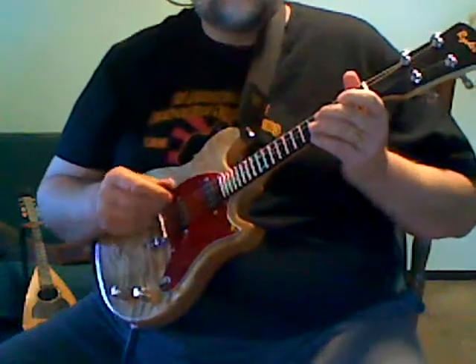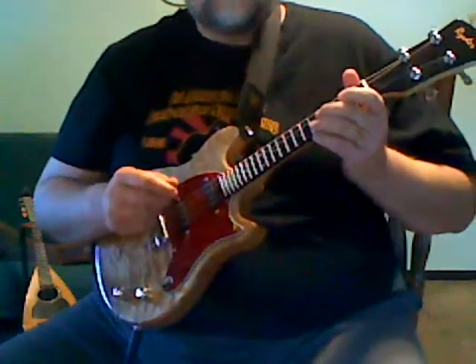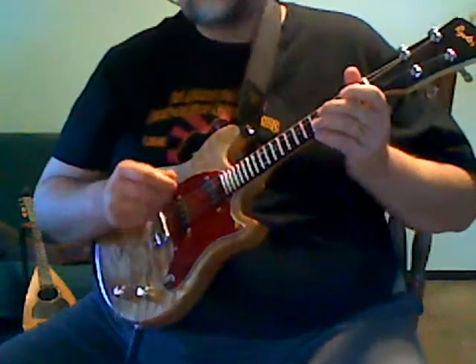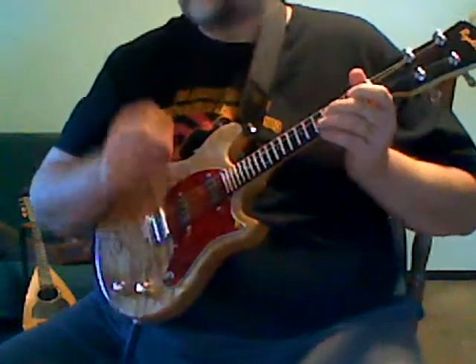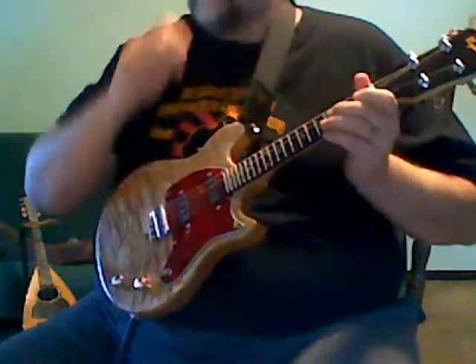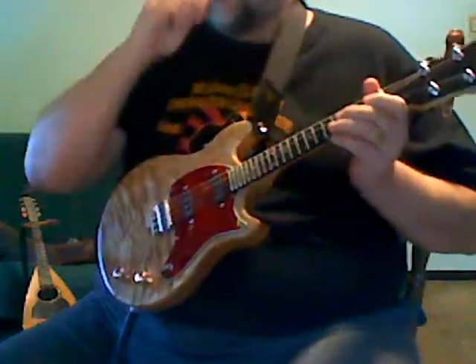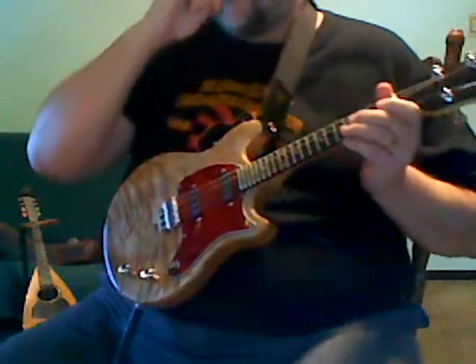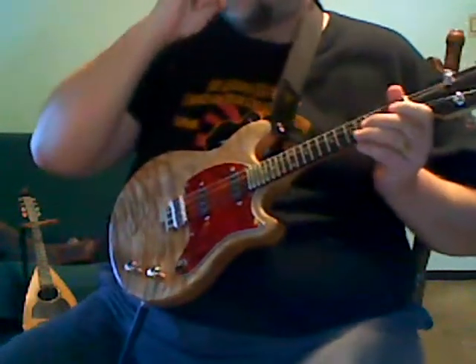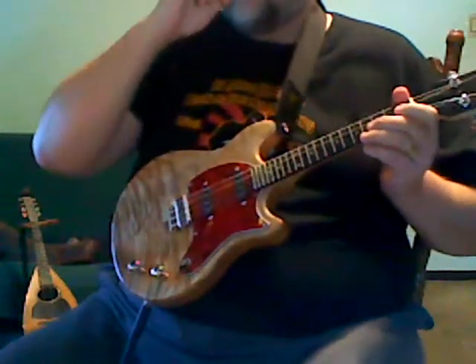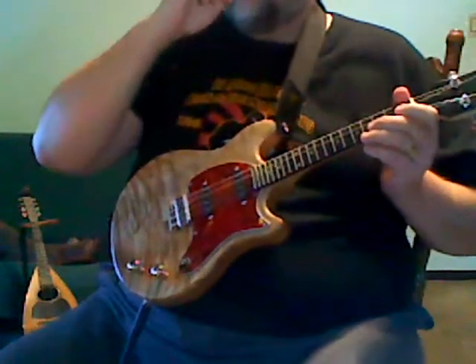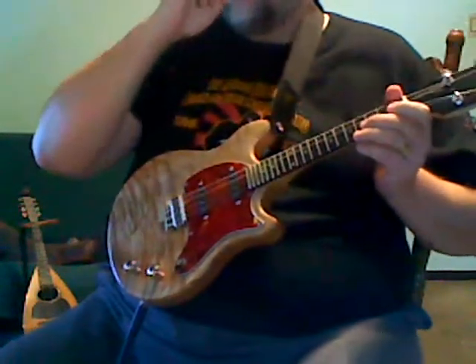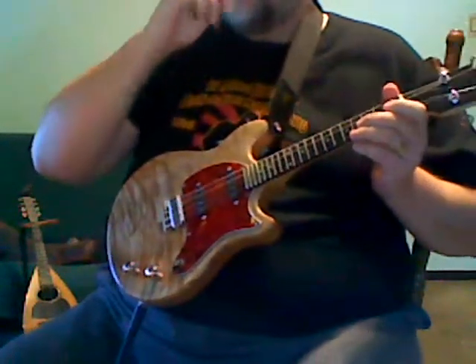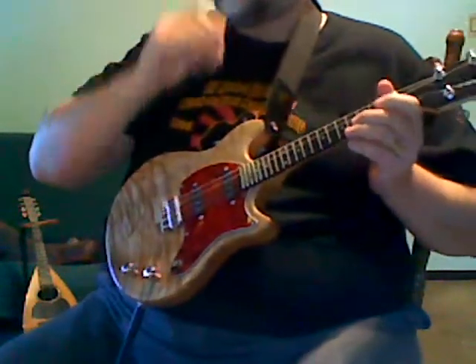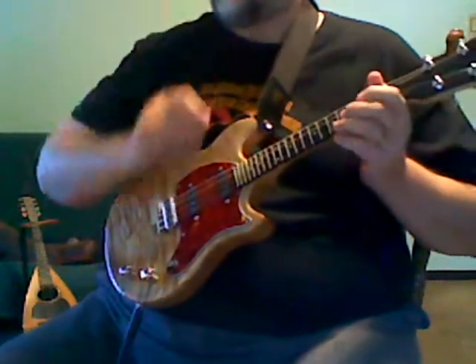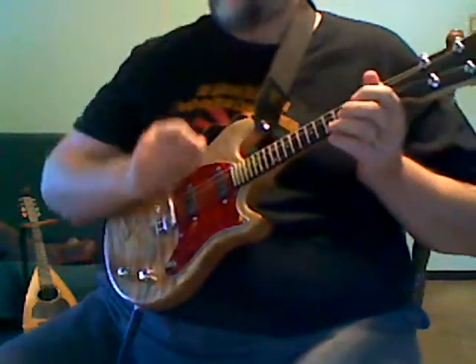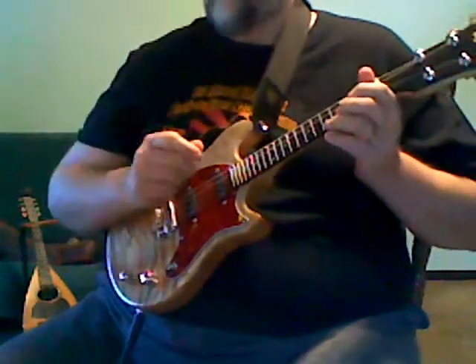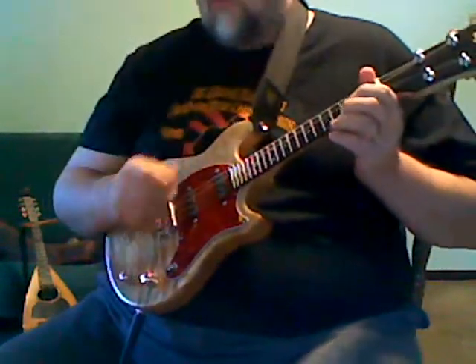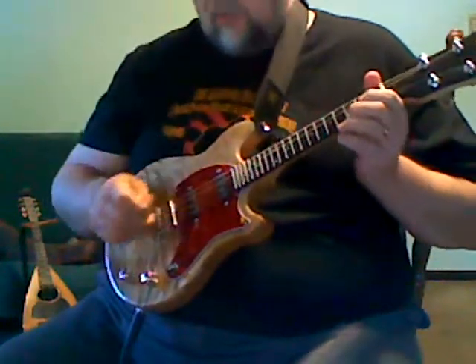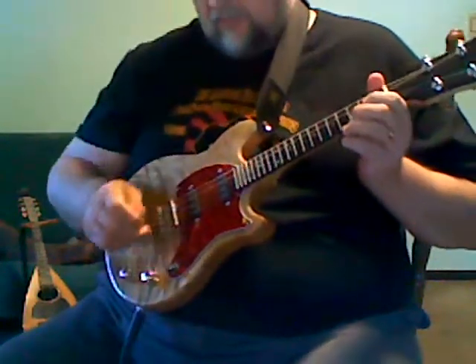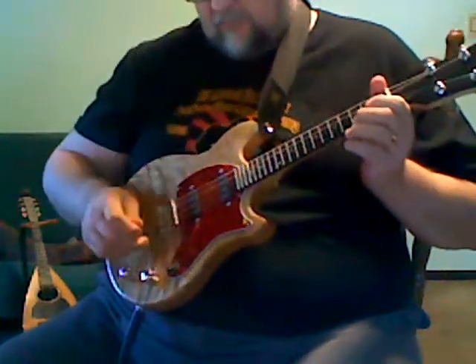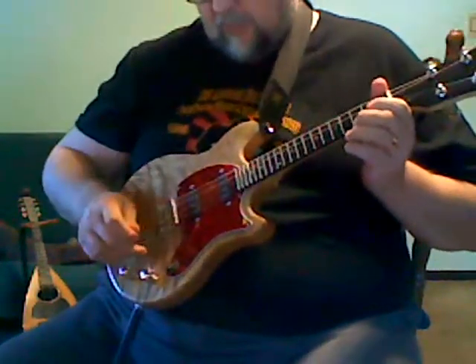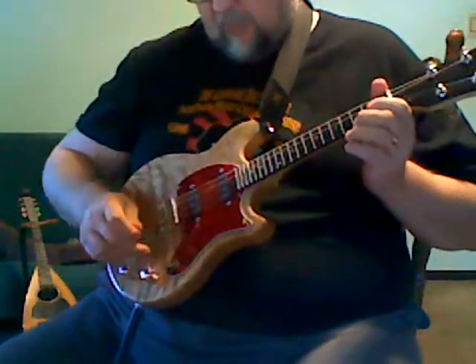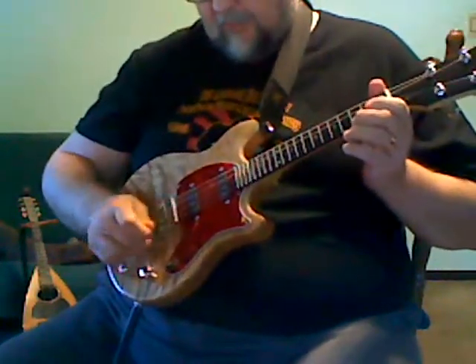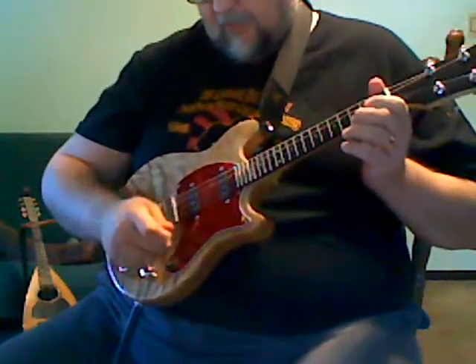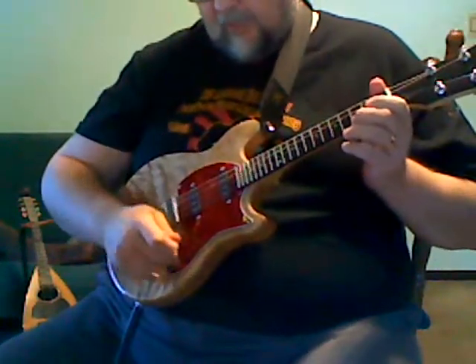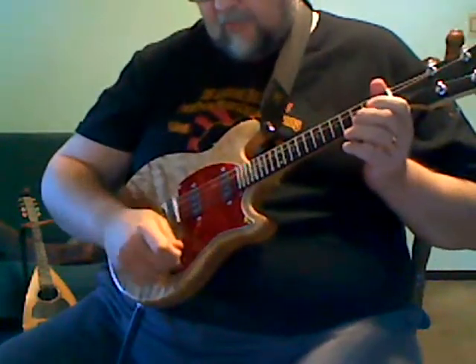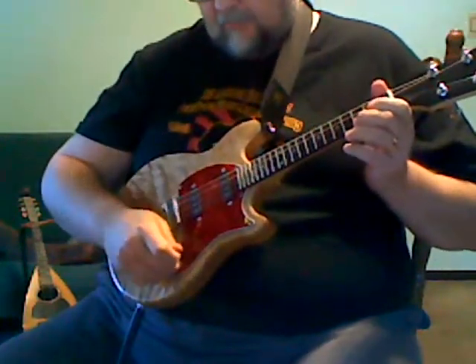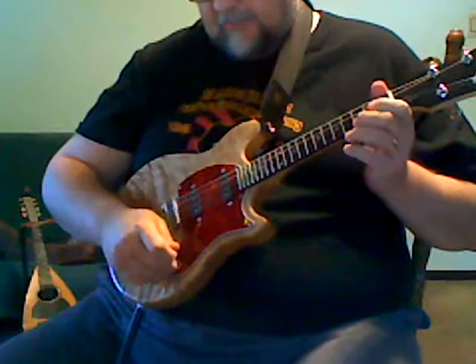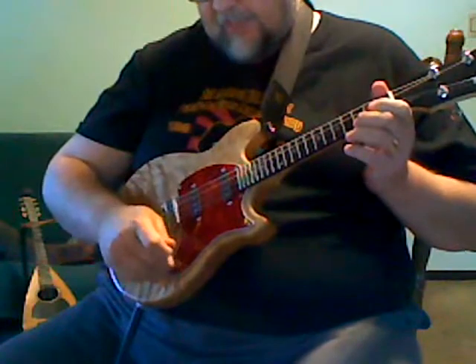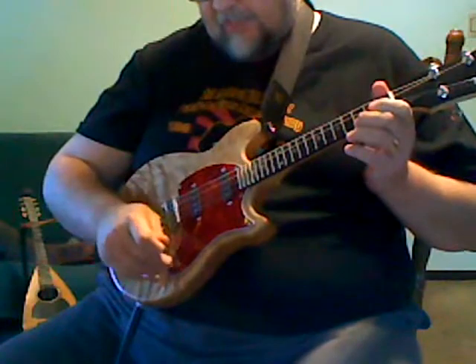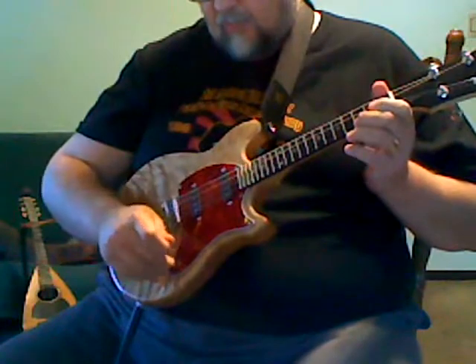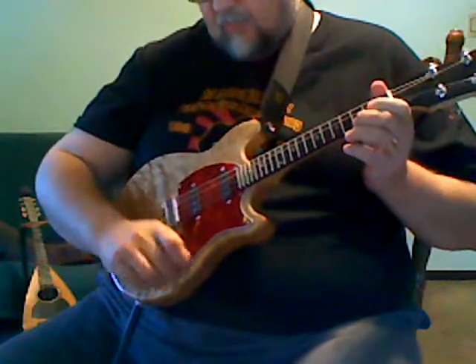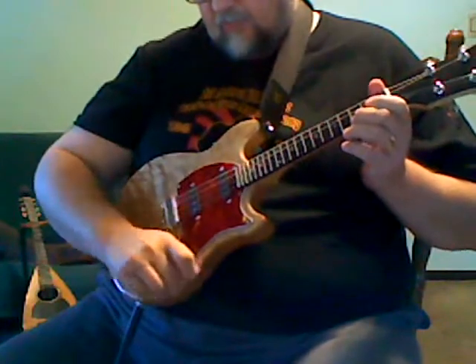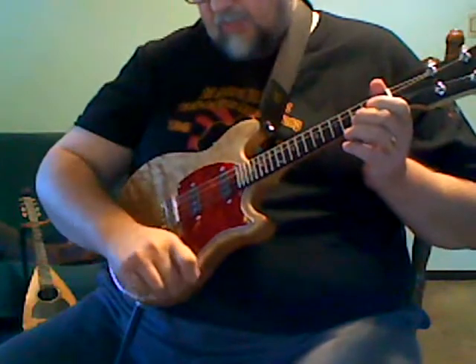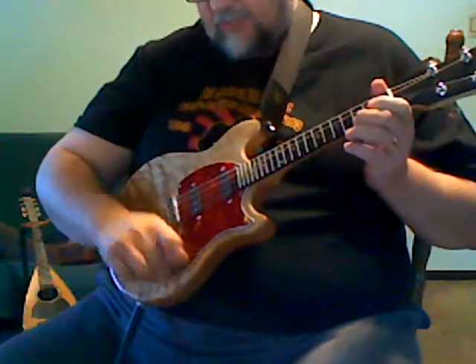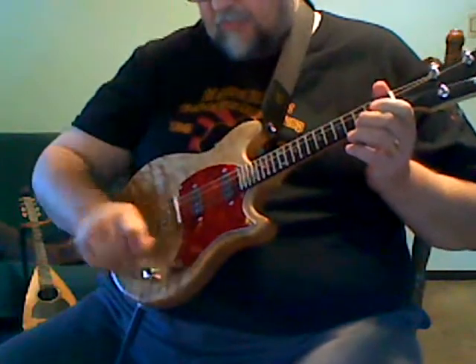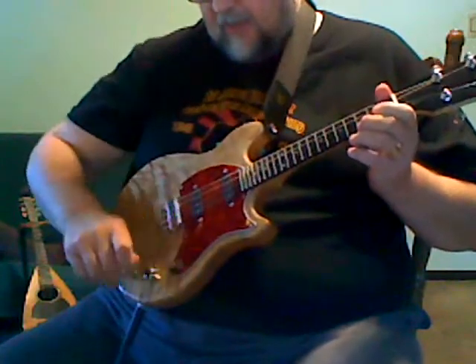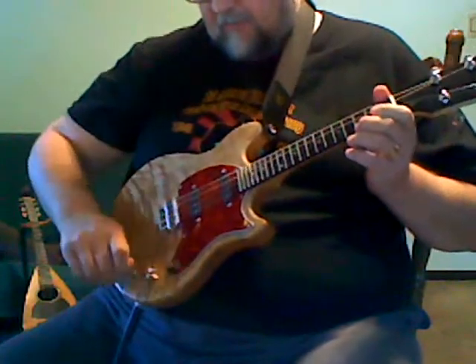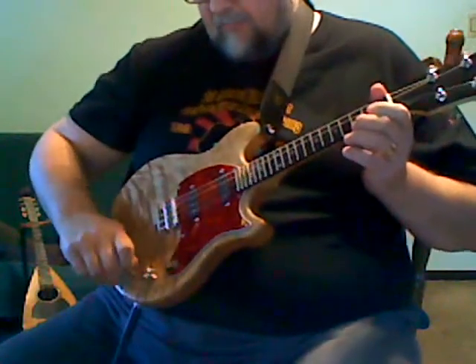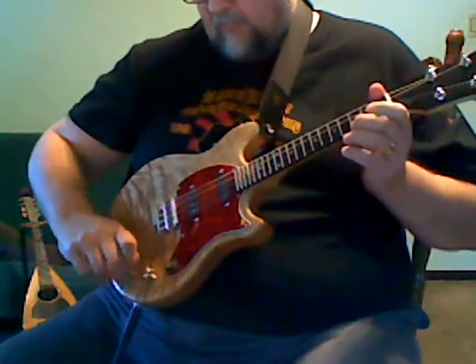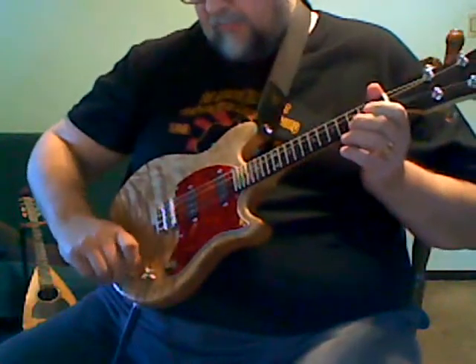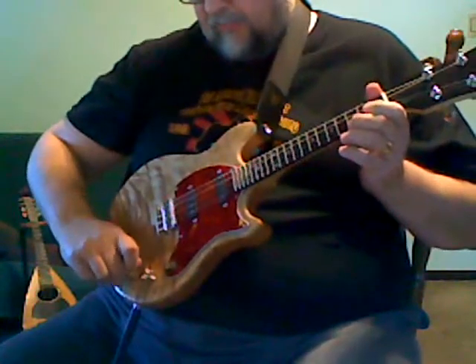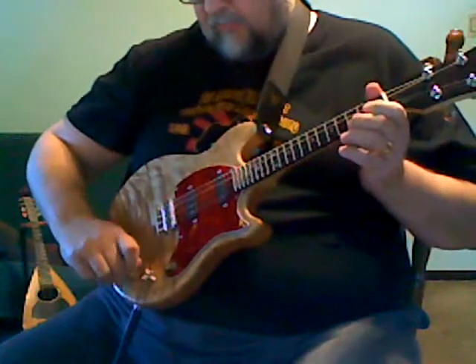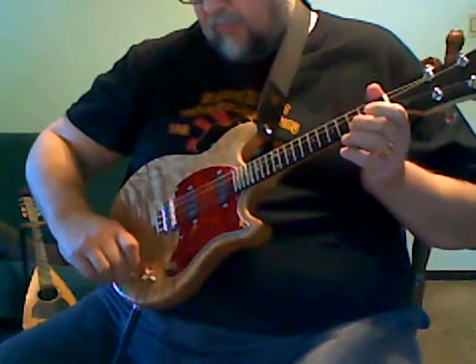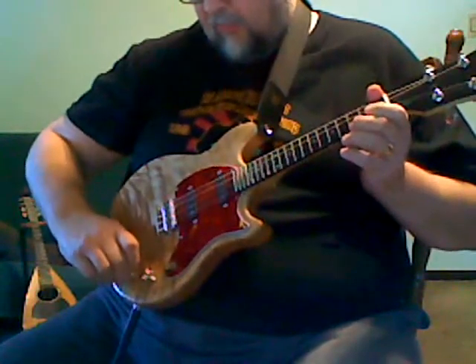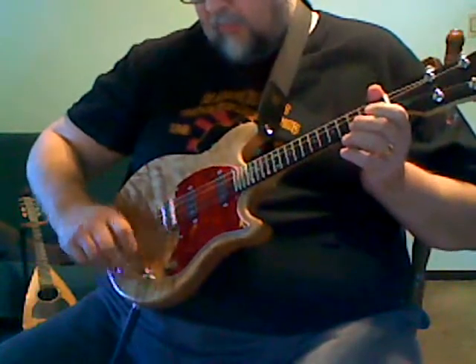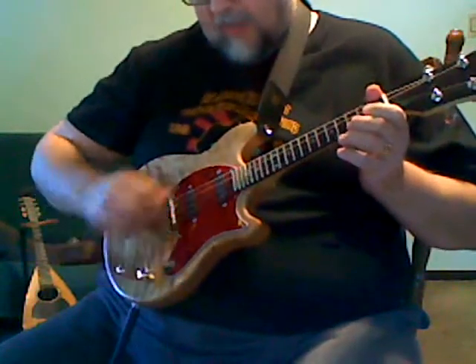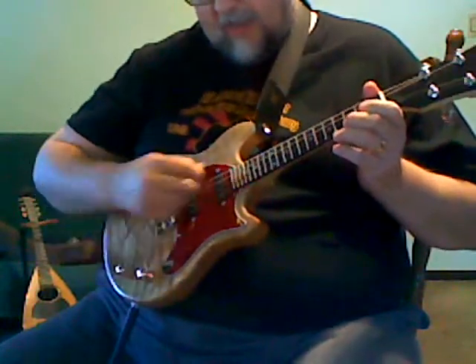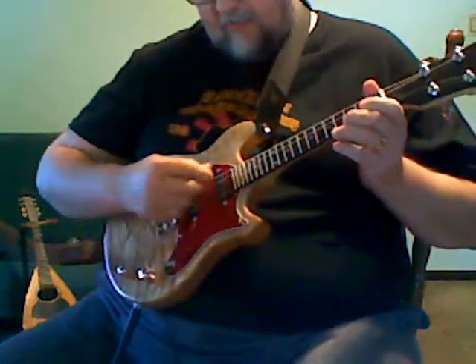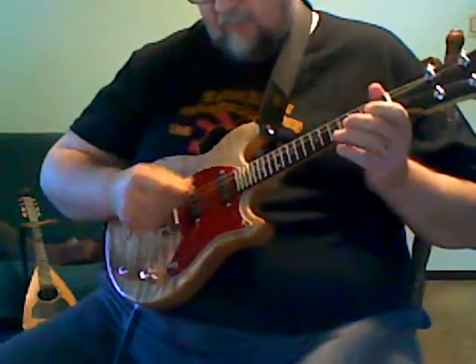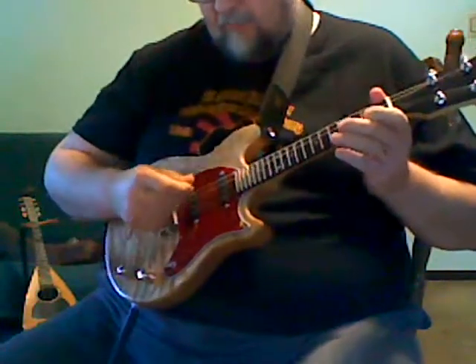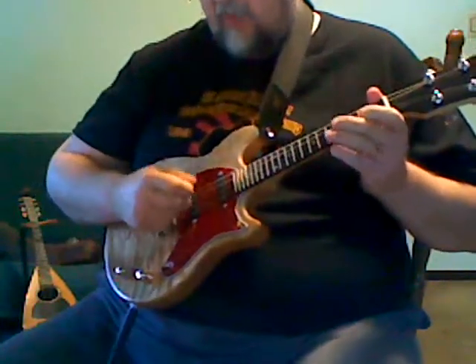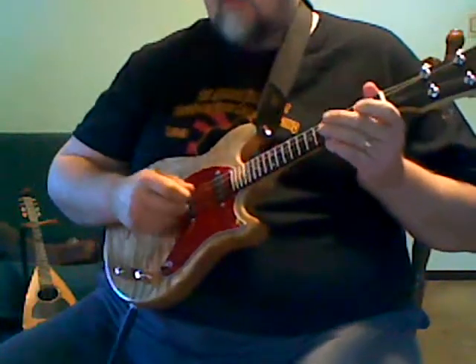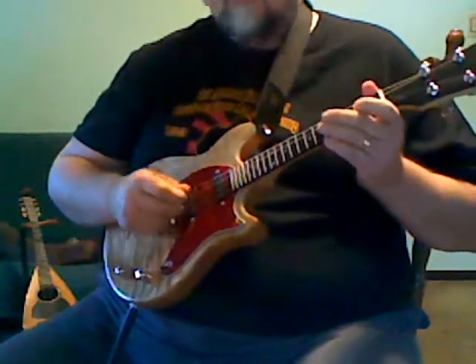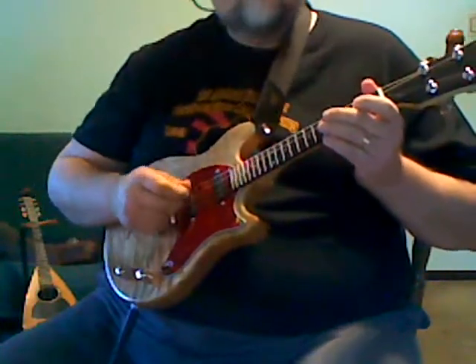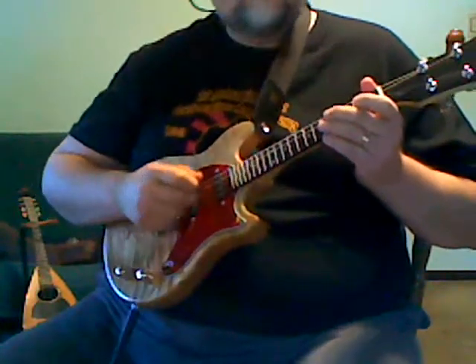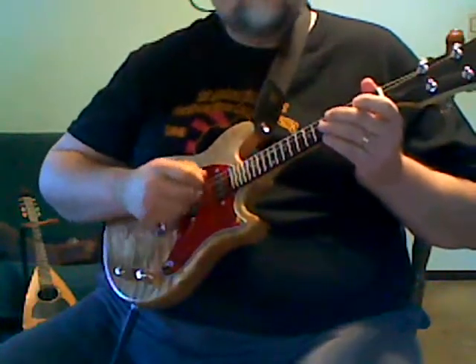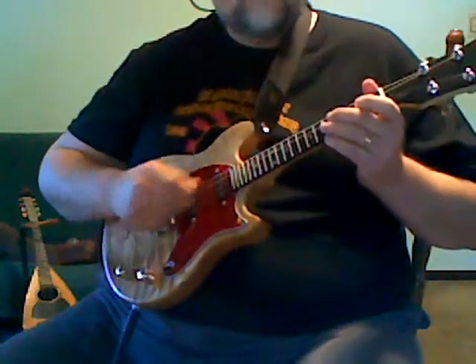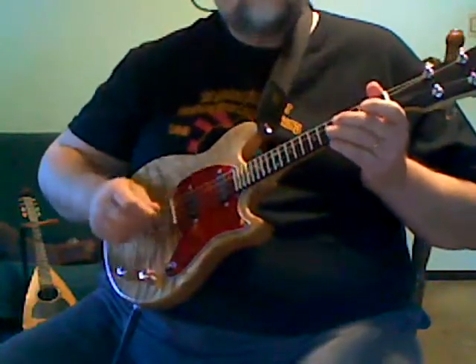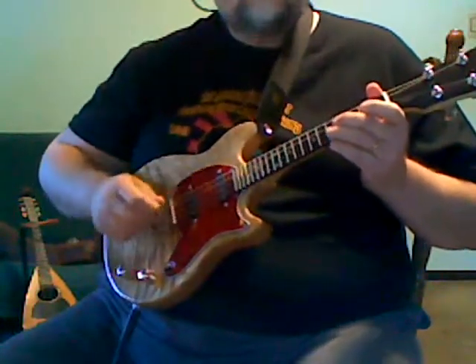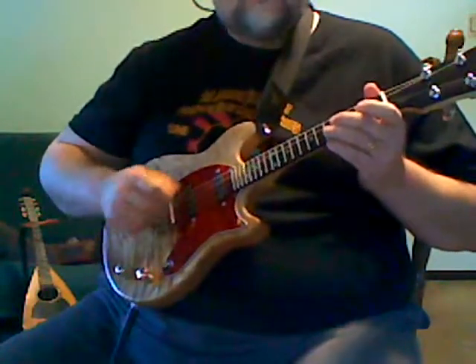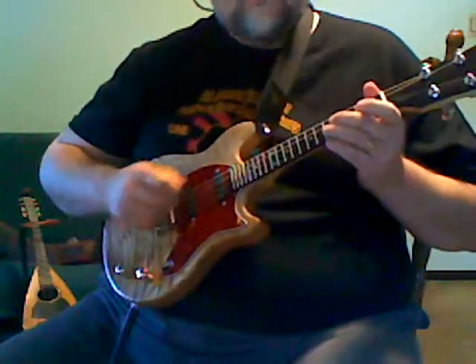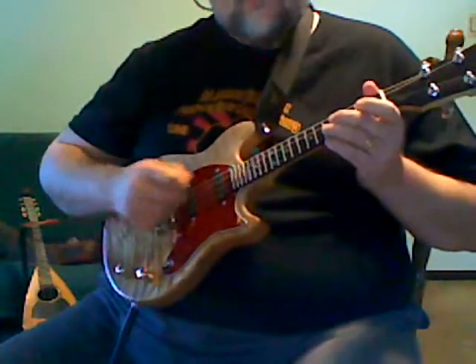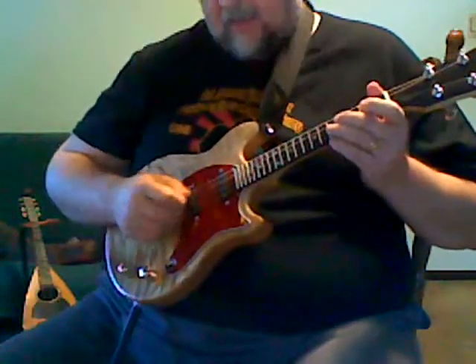I just realized that I forgot to do the chords on the lead or bridge pickup with the tone all the way down, so I'm gonna go ahead and do that now.